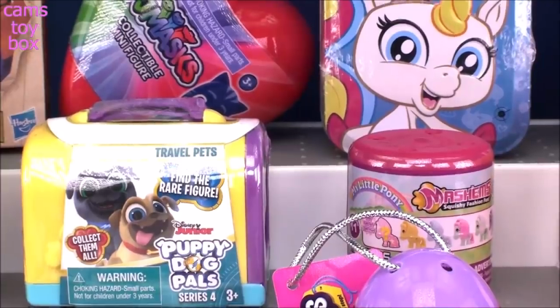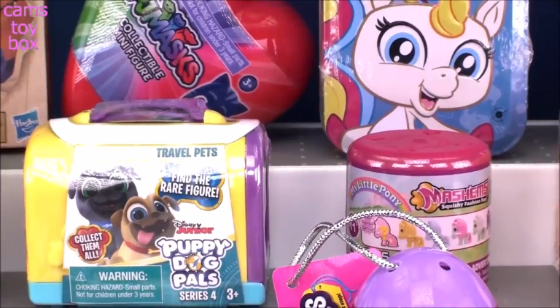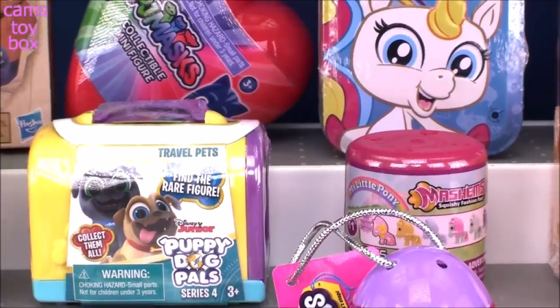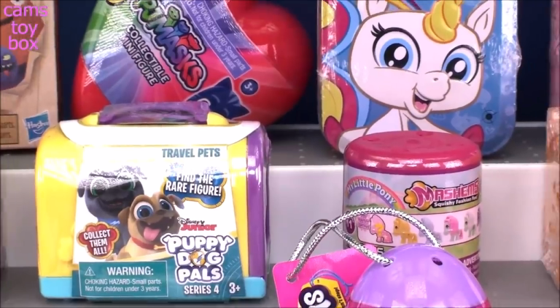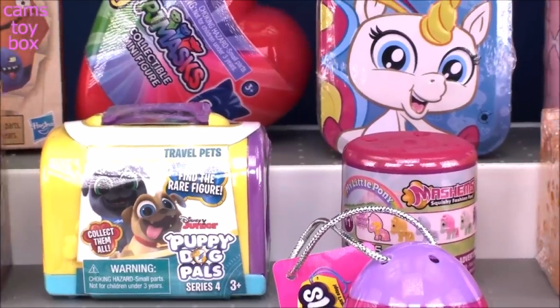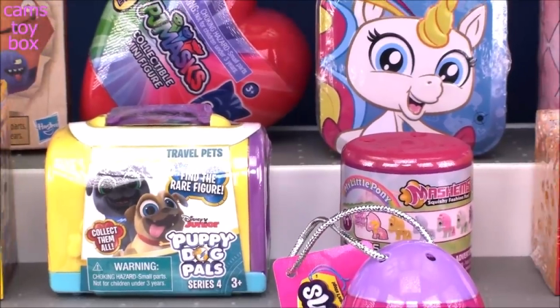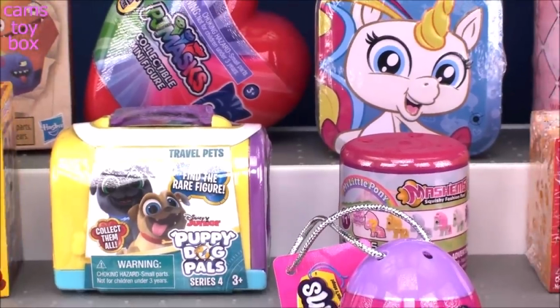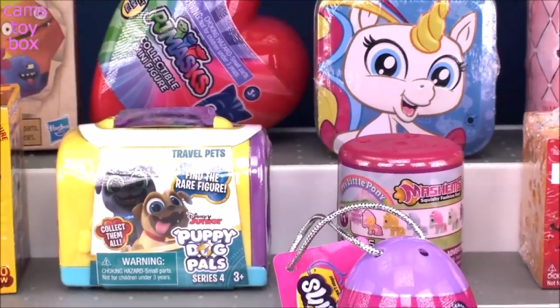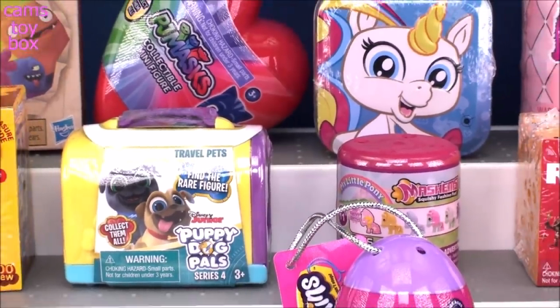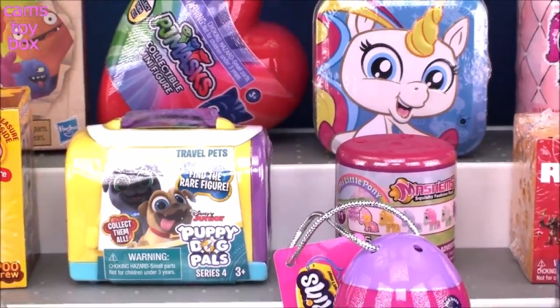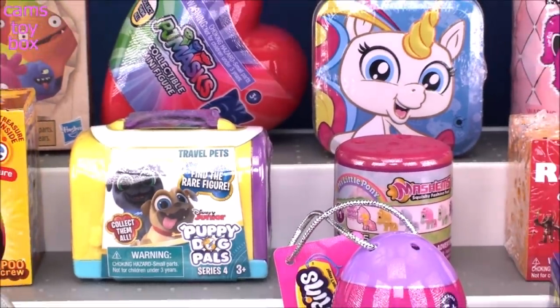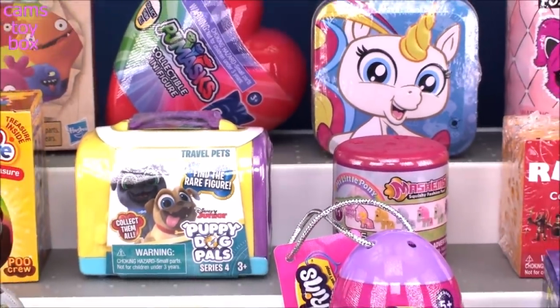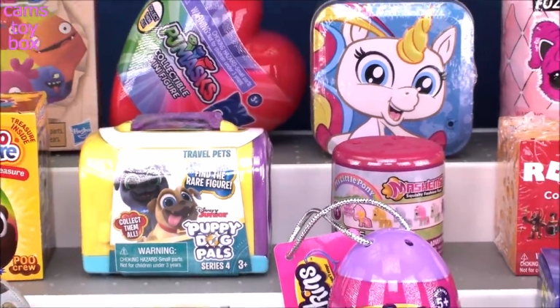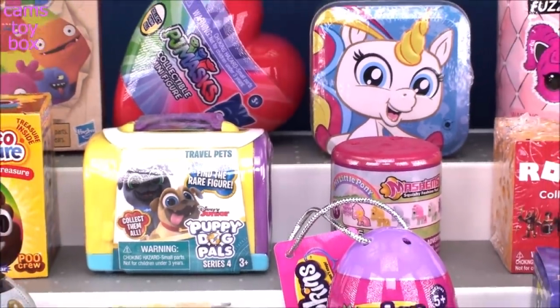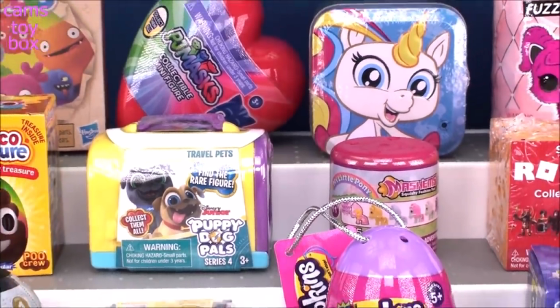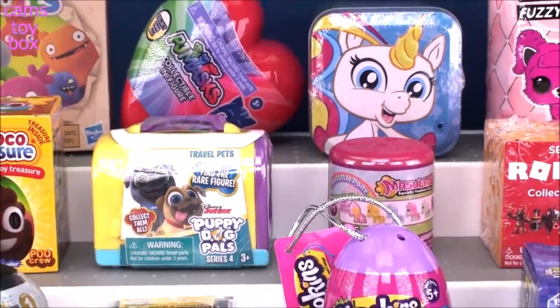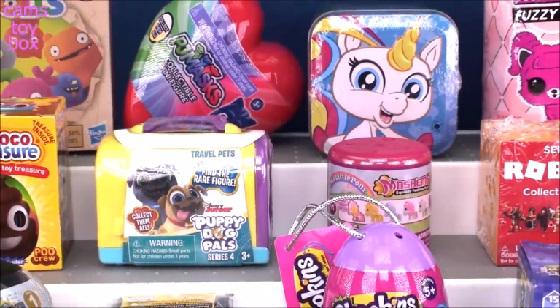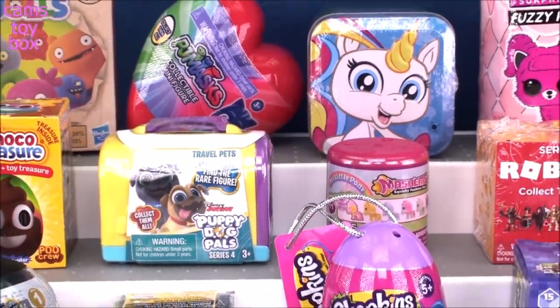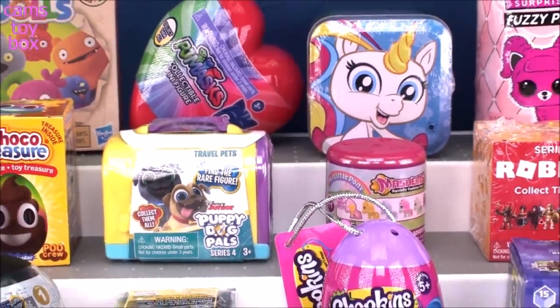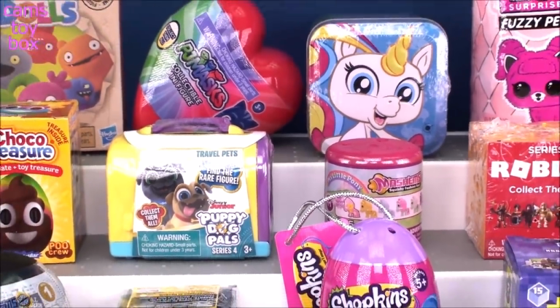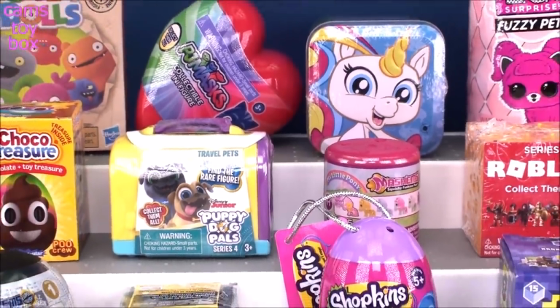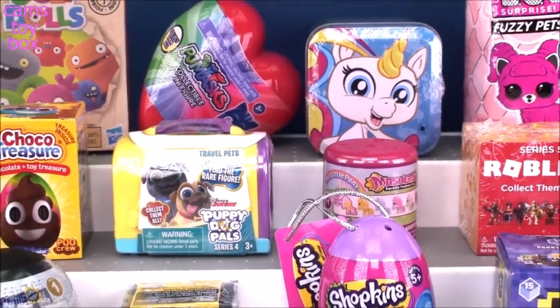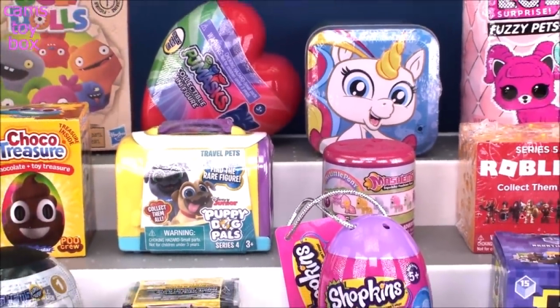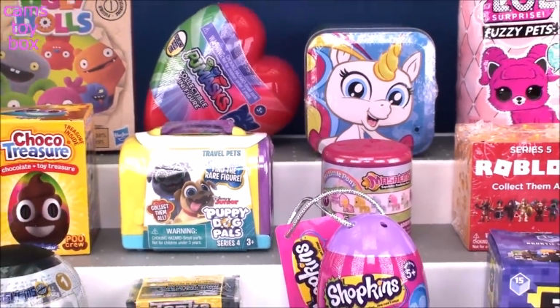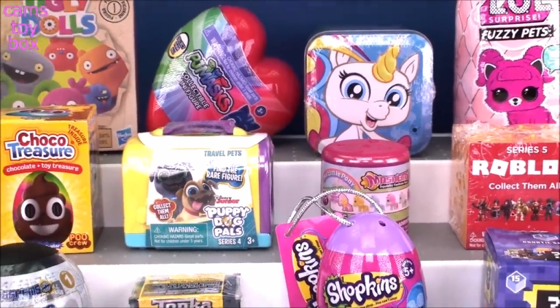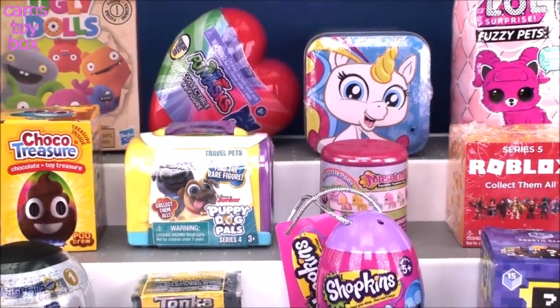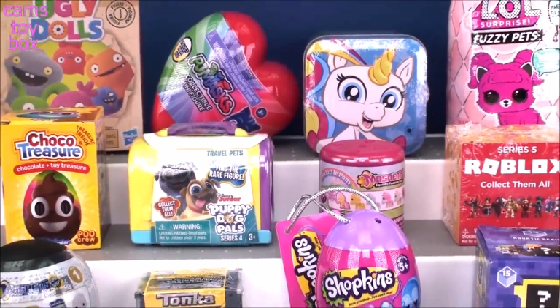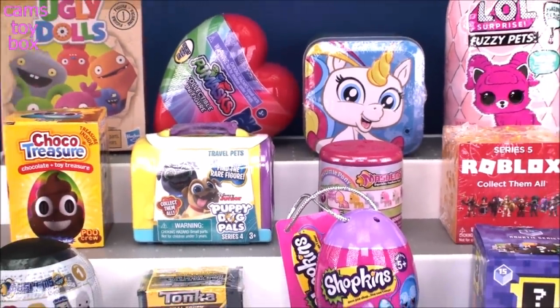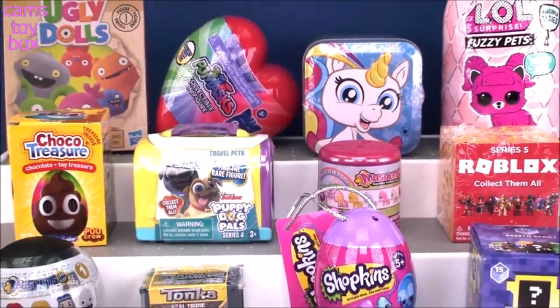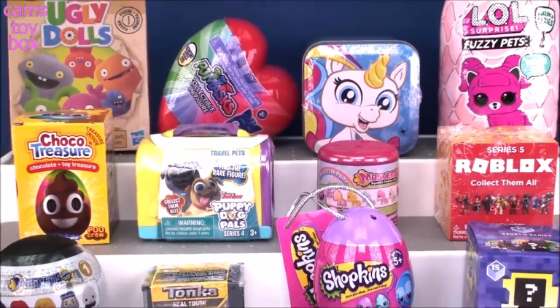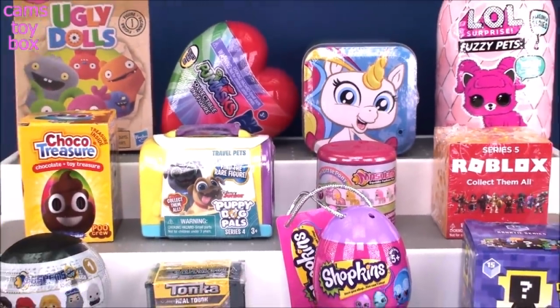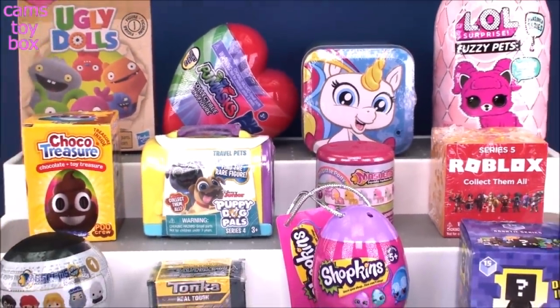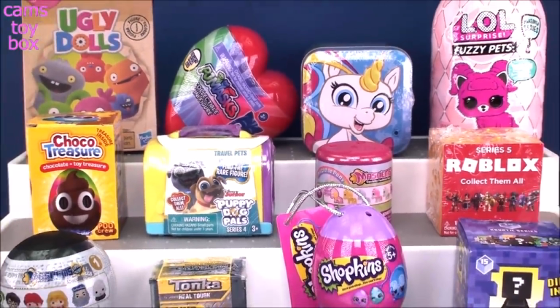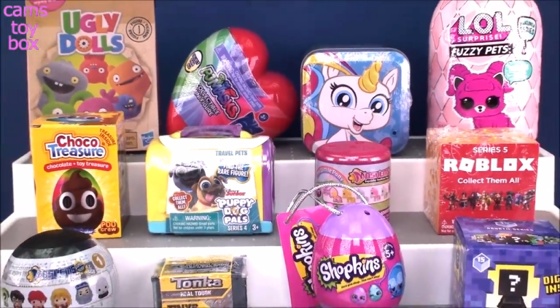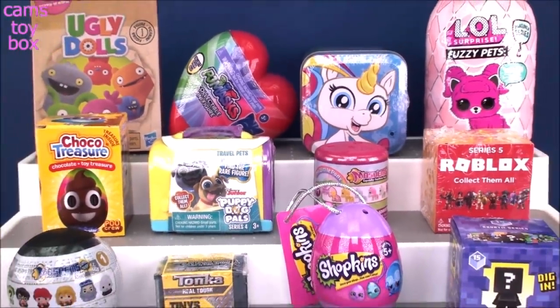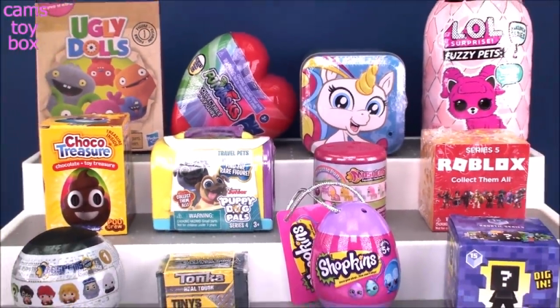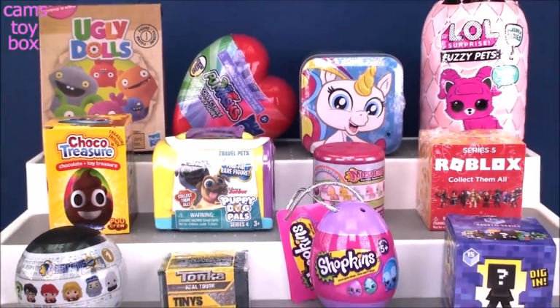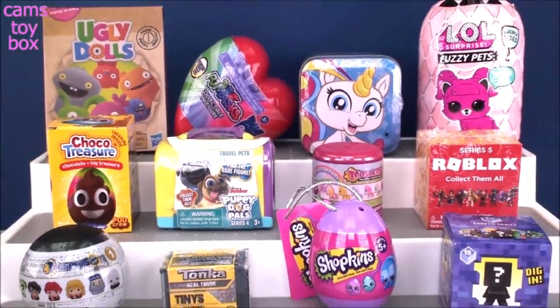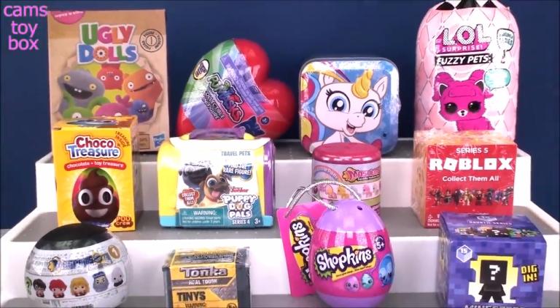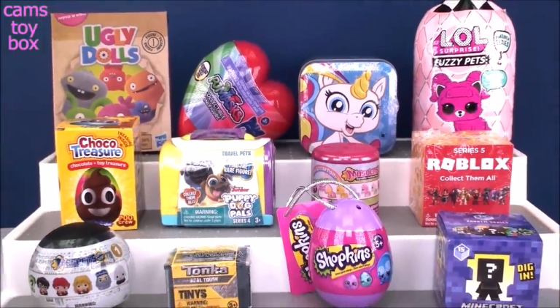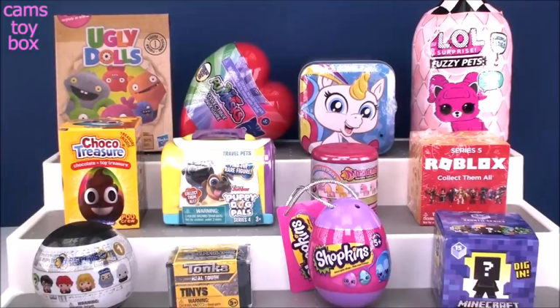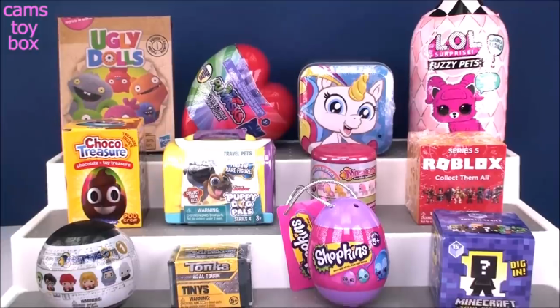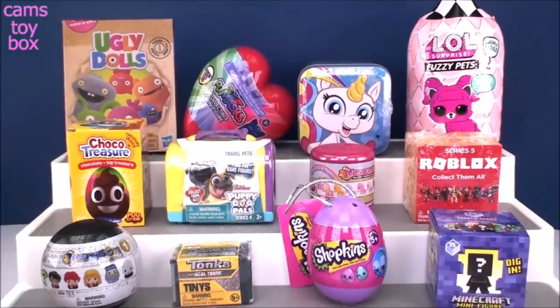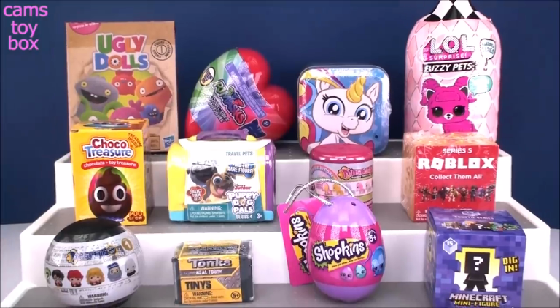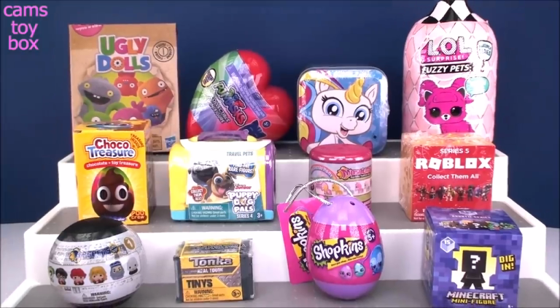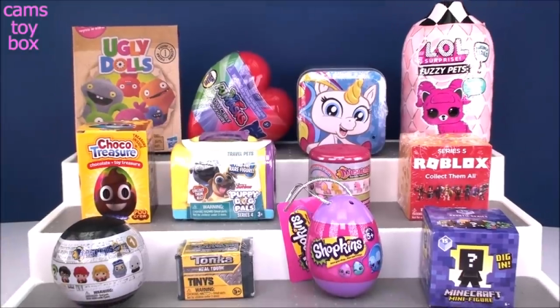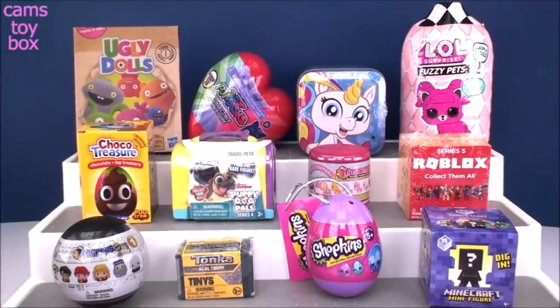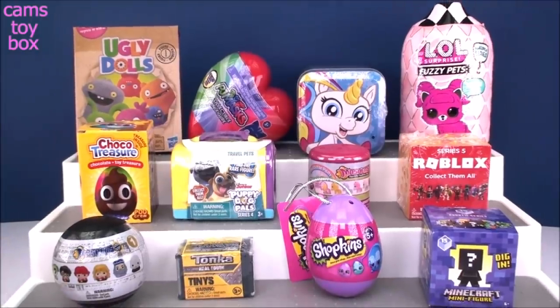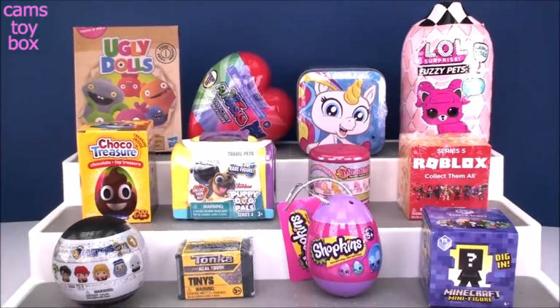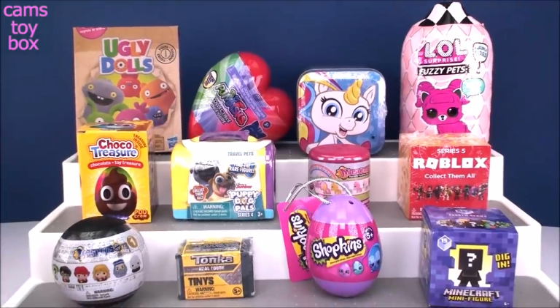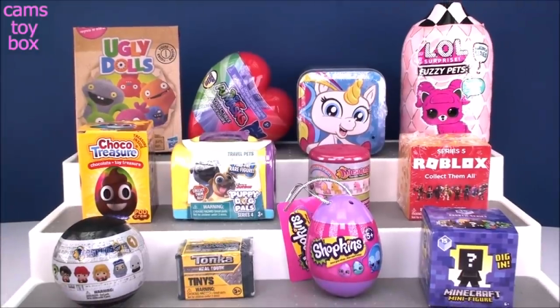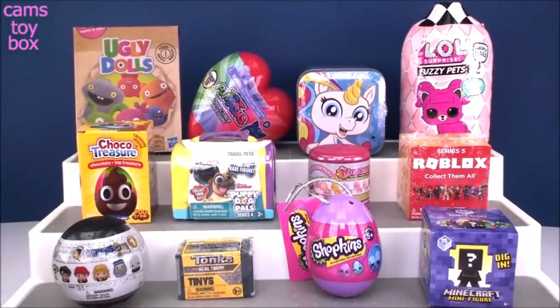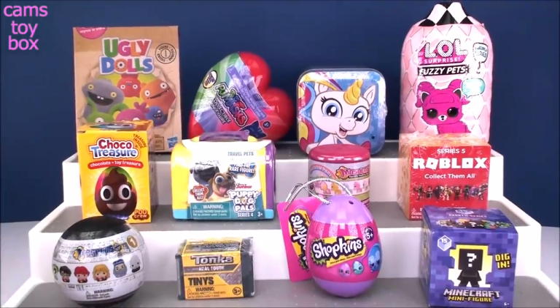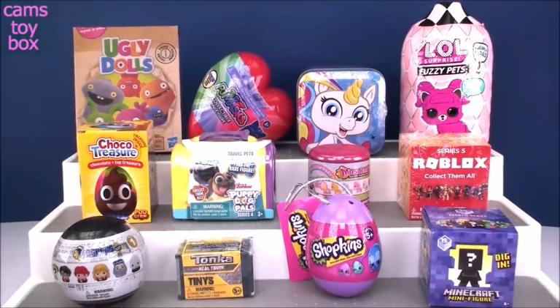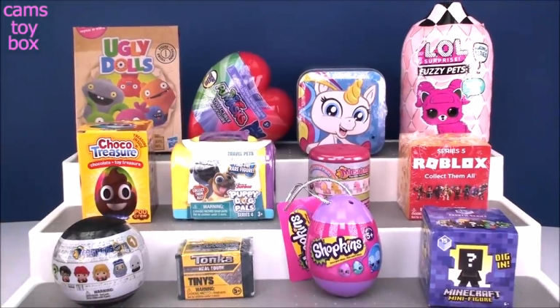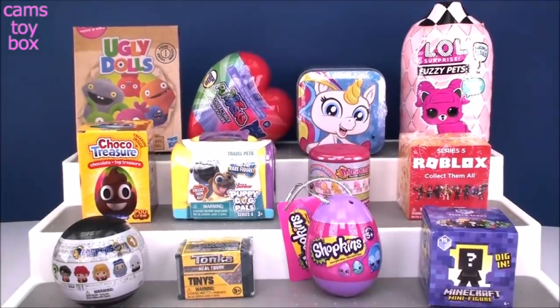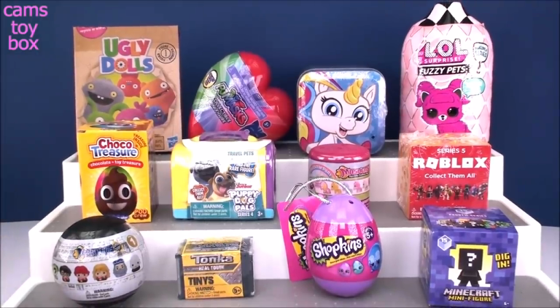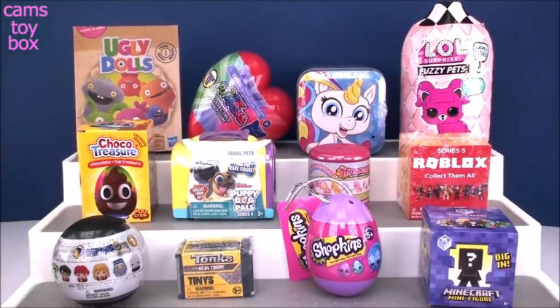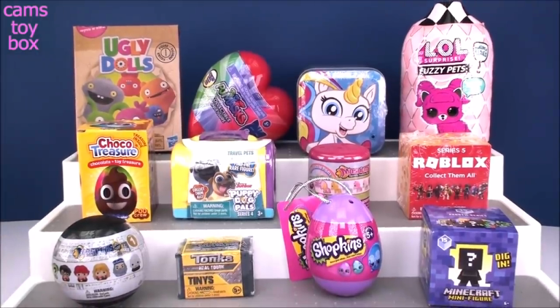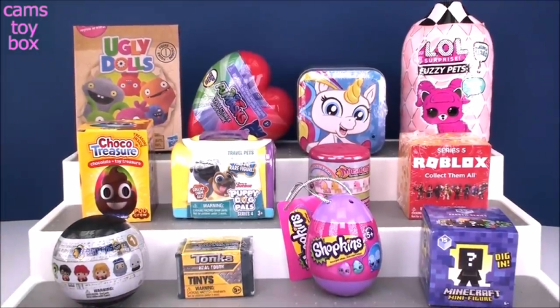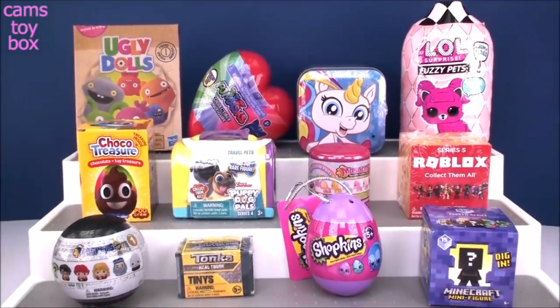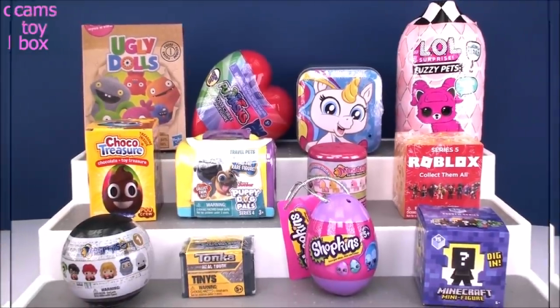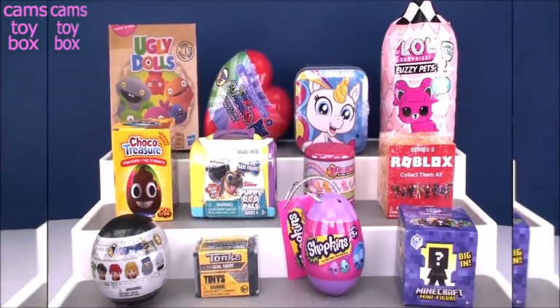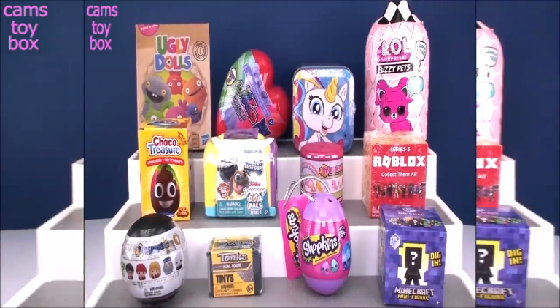Hi everyone and welcome back to Cam's Toy Box. I'm really glad you guys are here with me again today. We've got some more fun surprises to check out together.